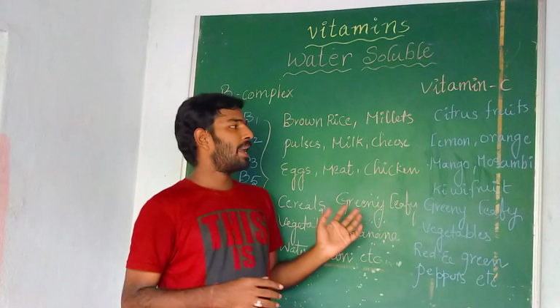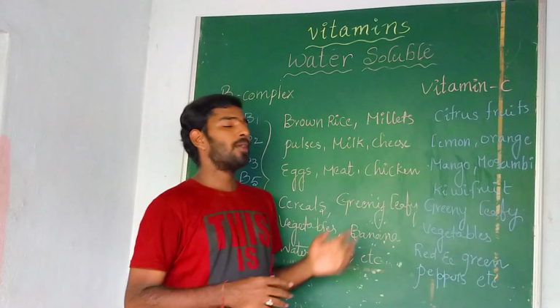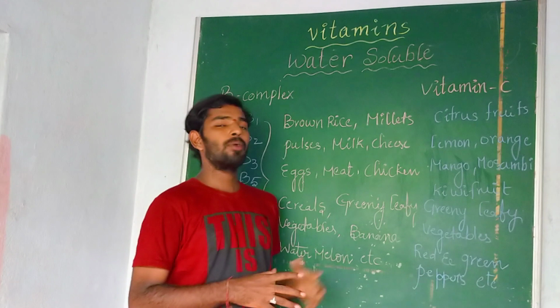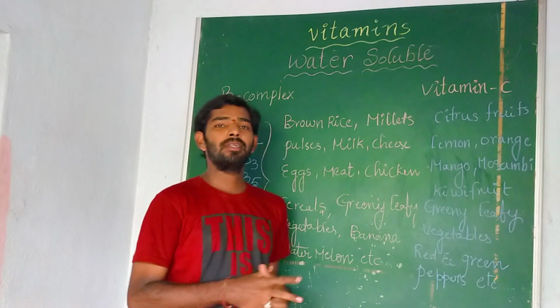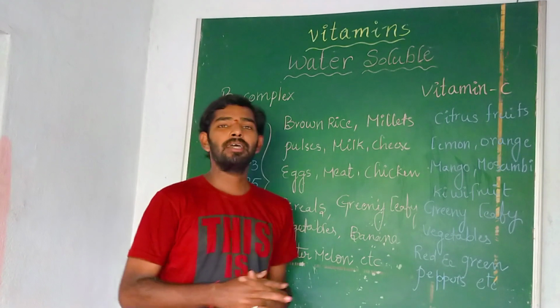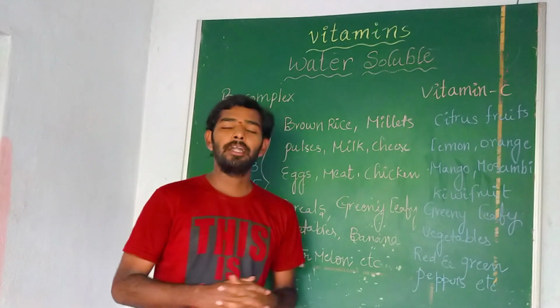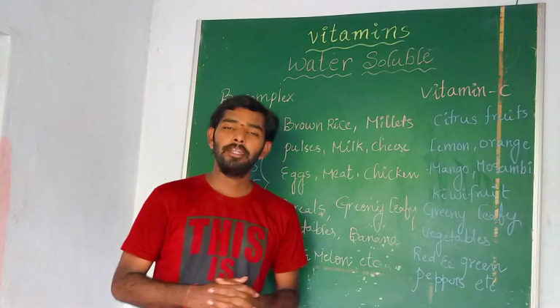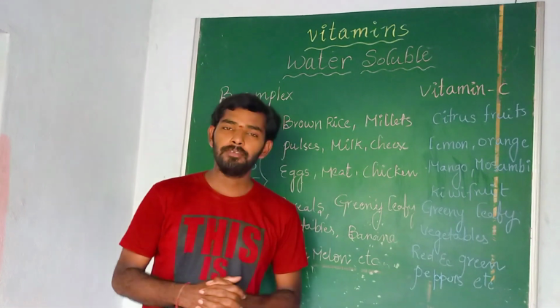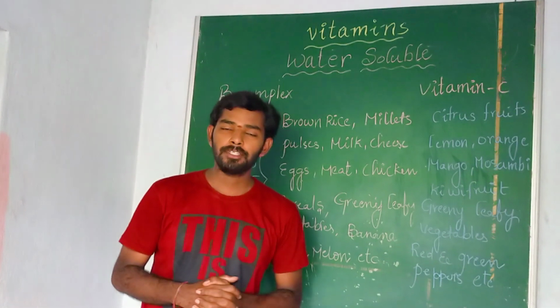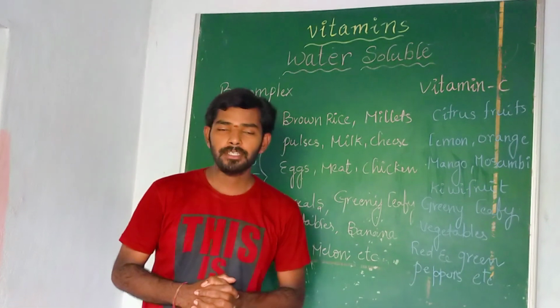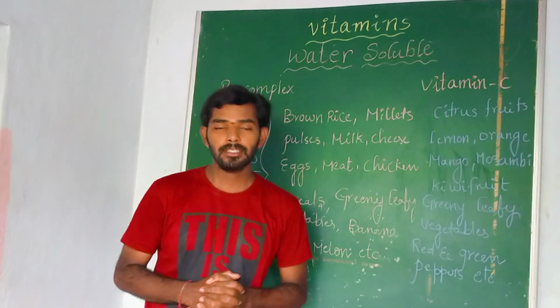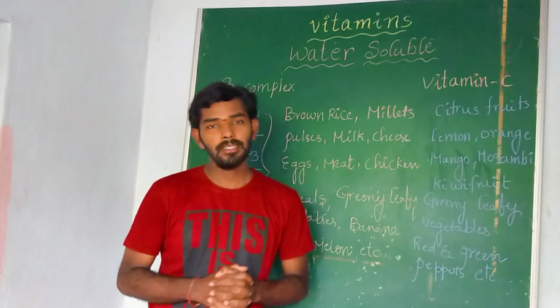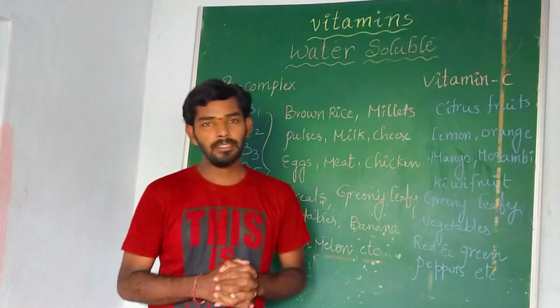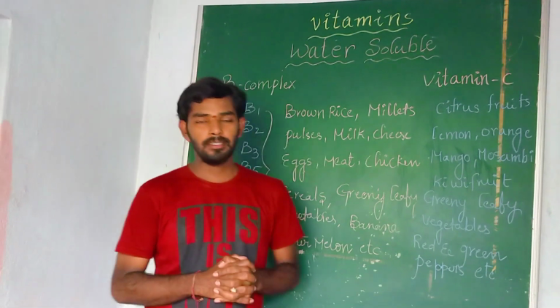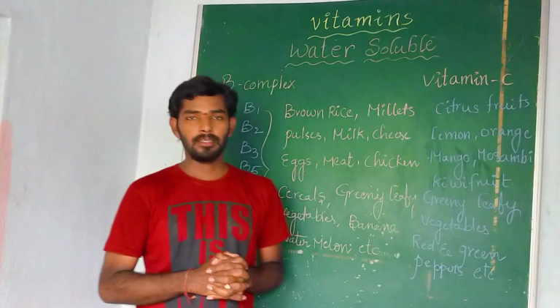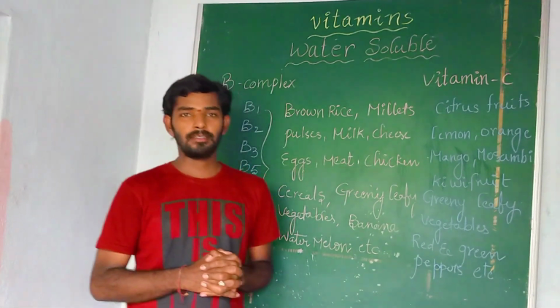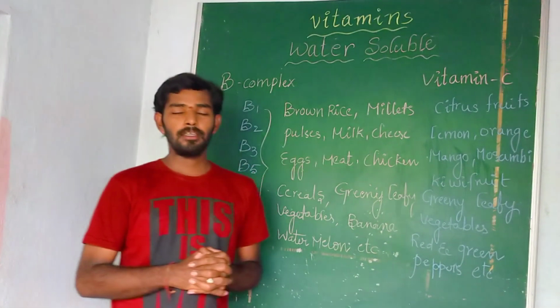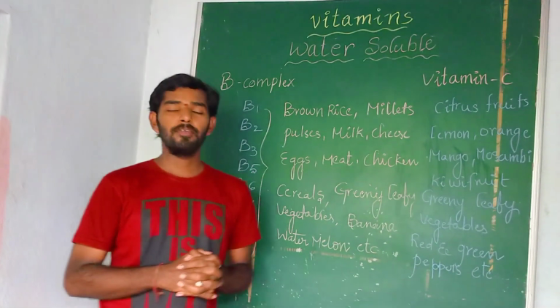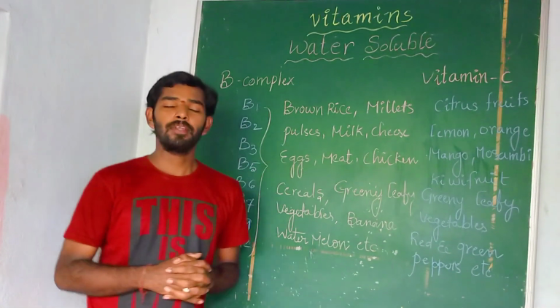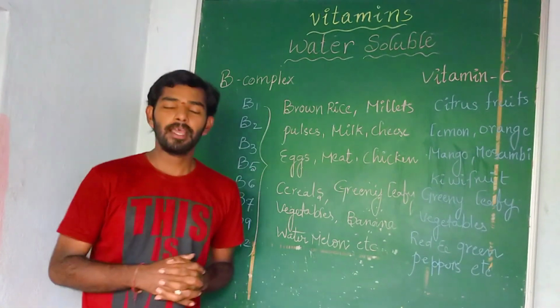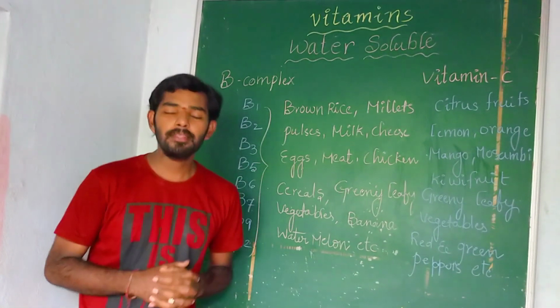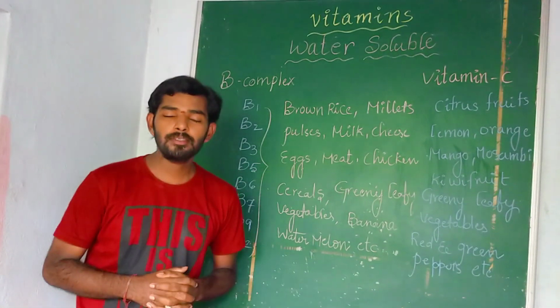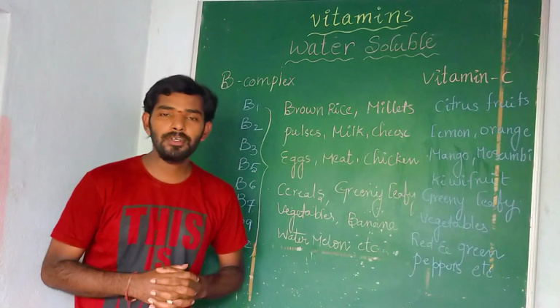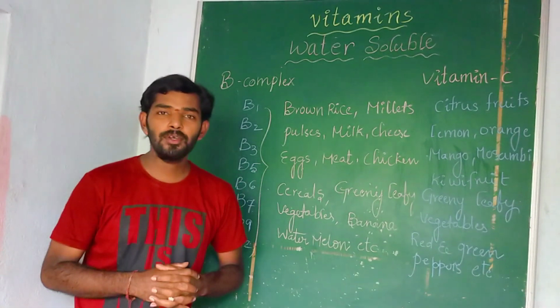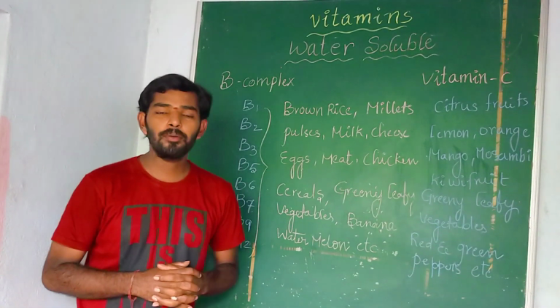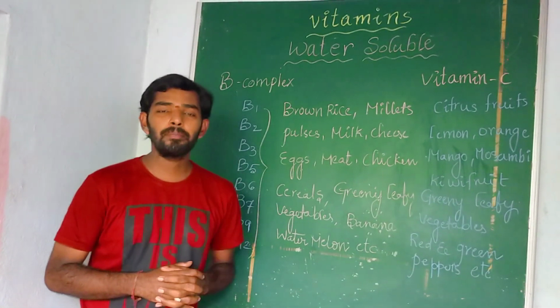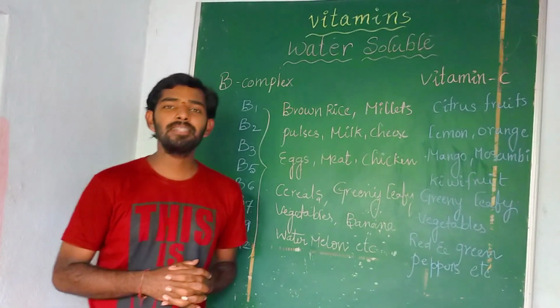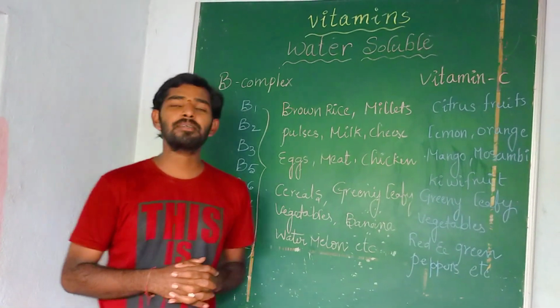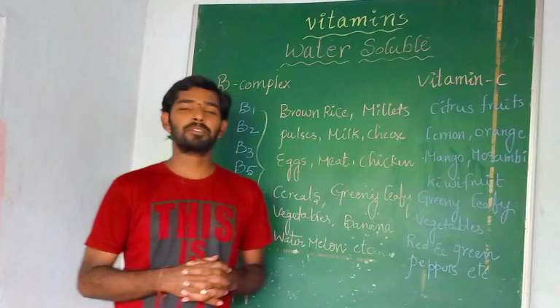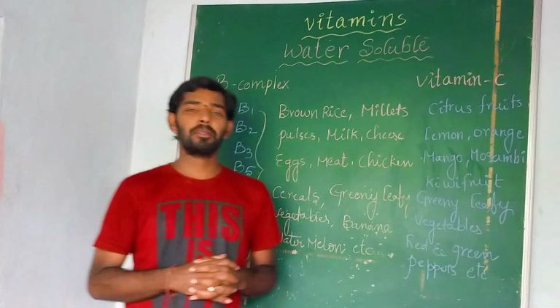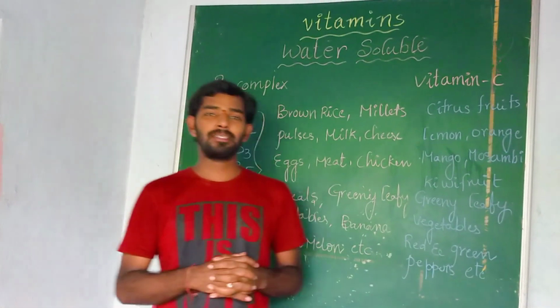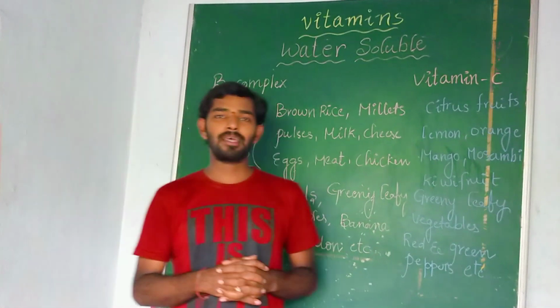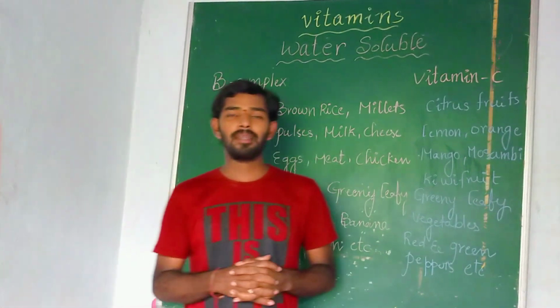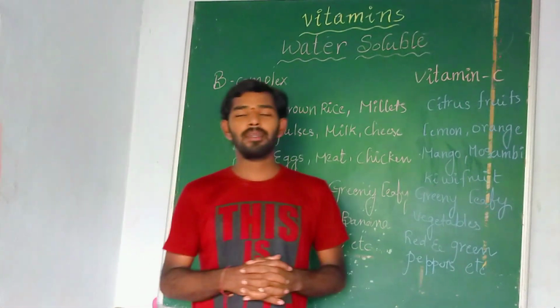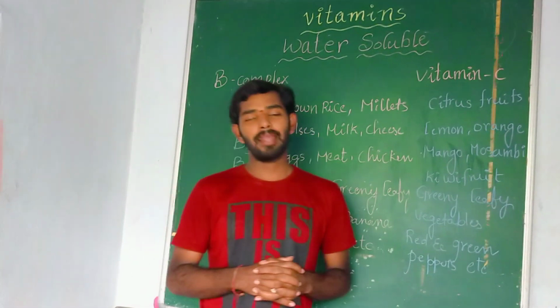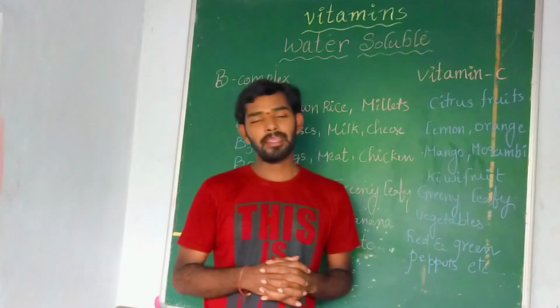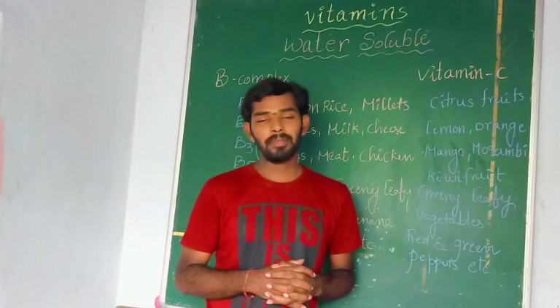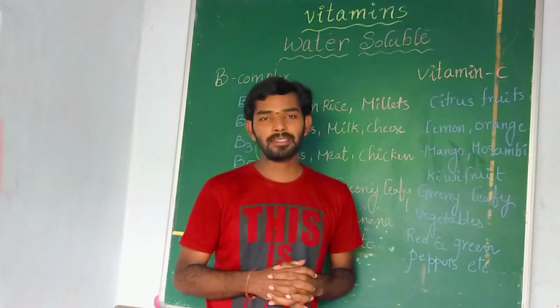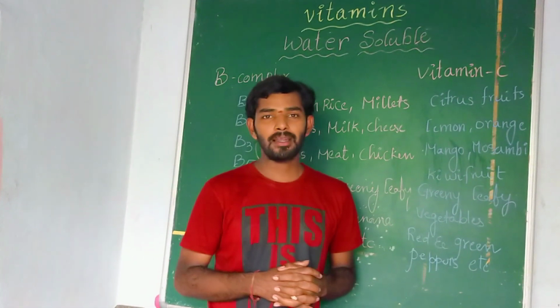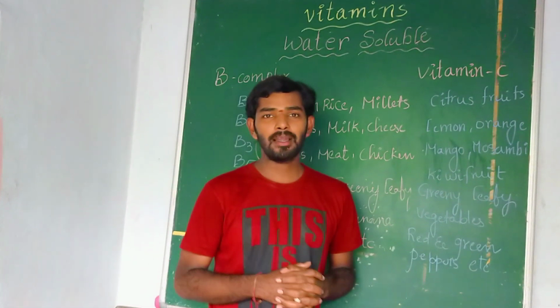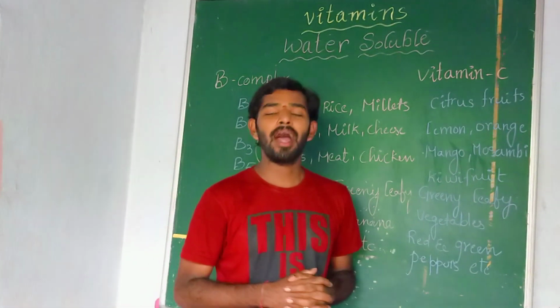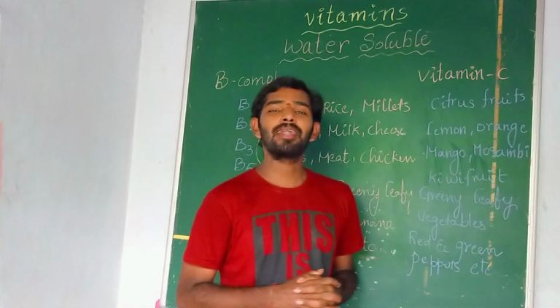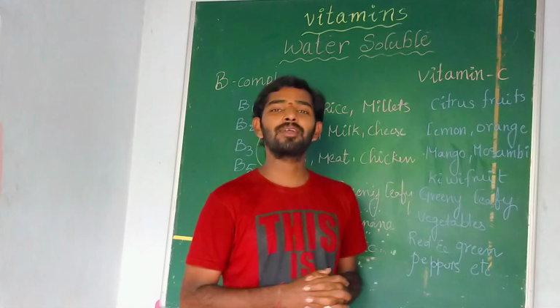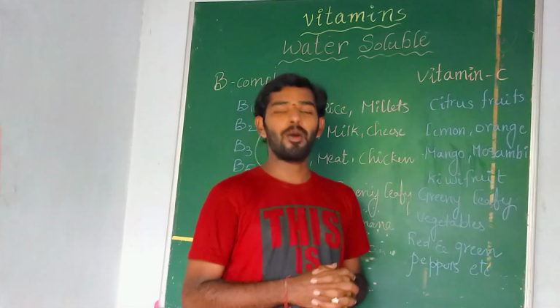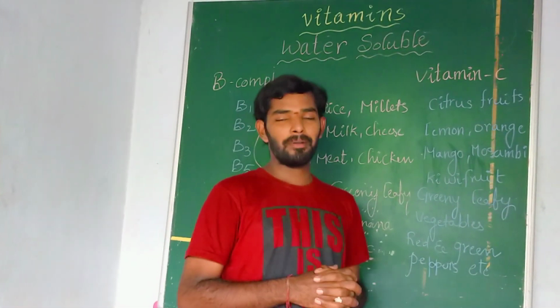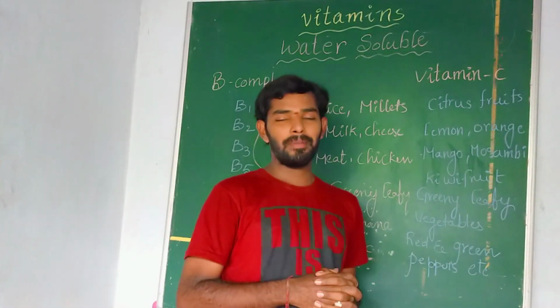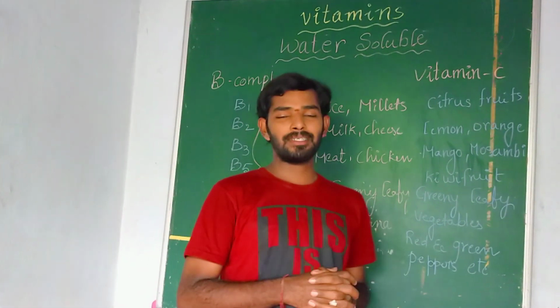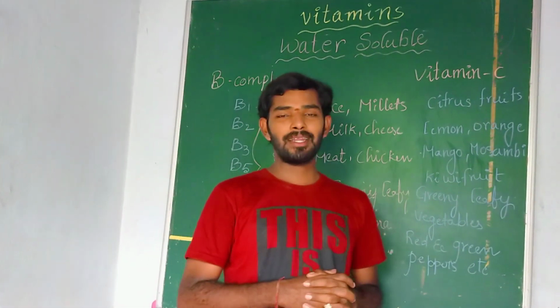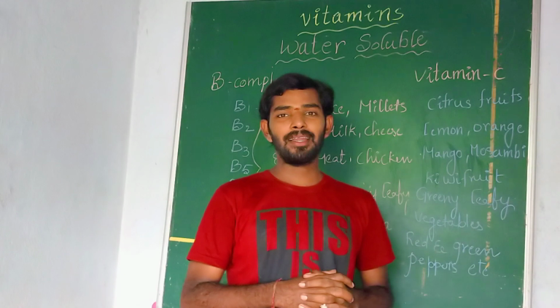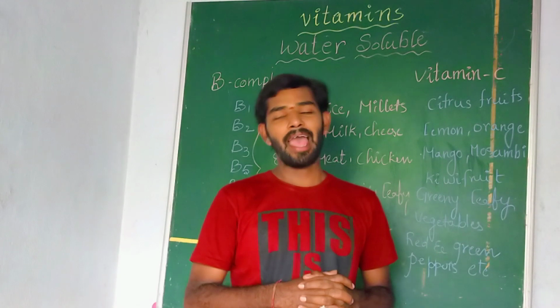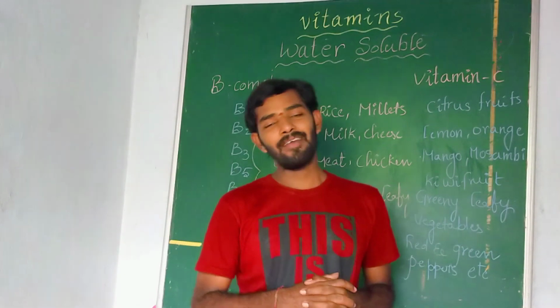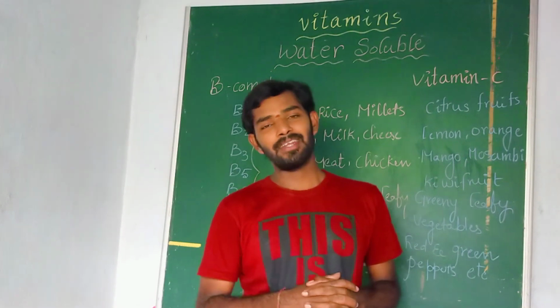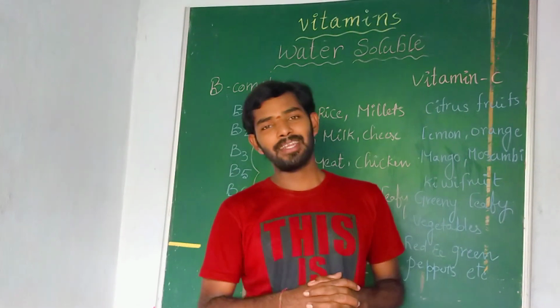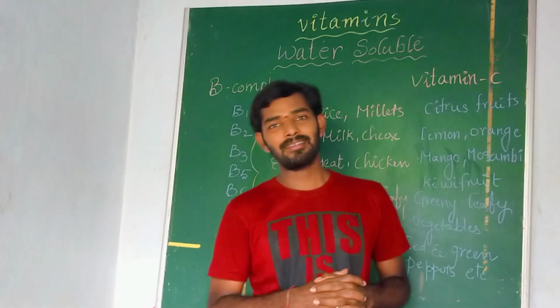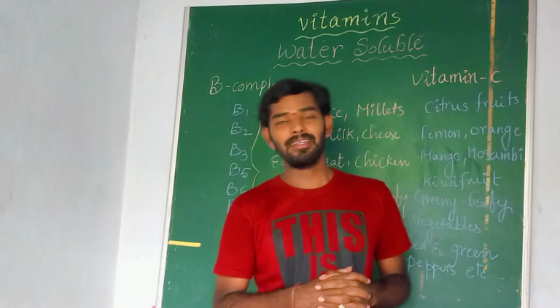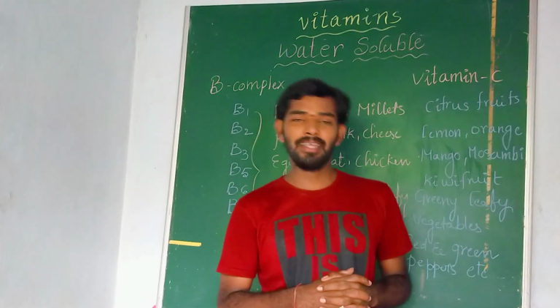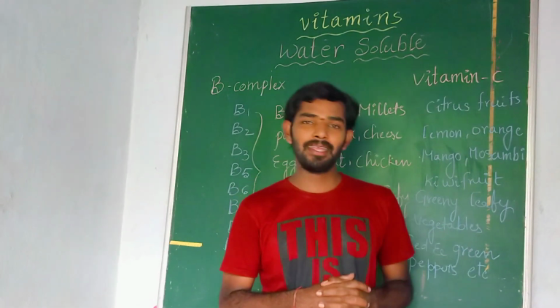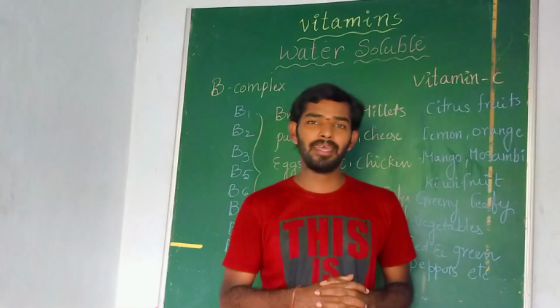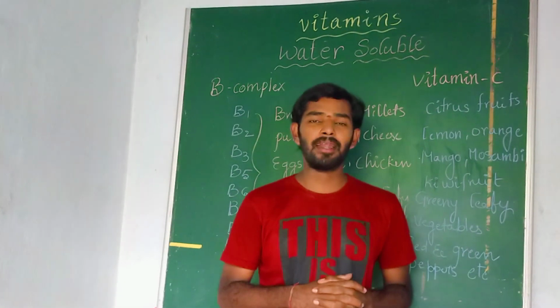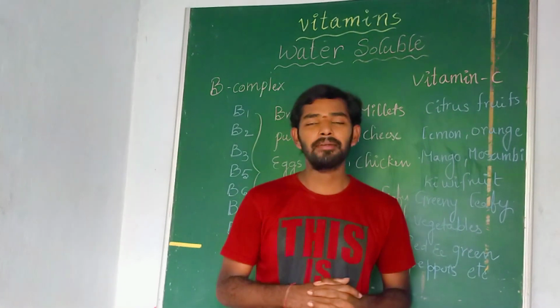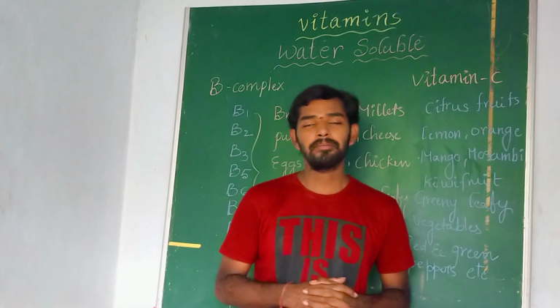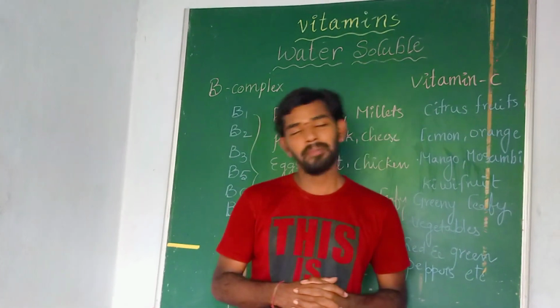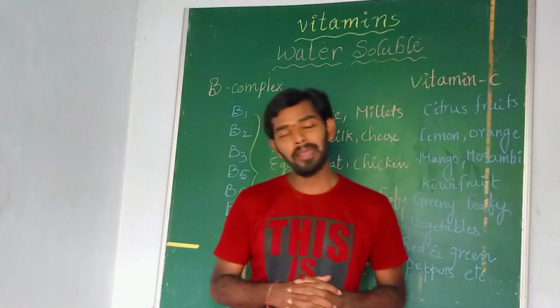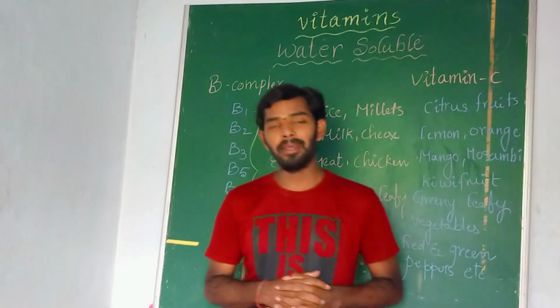This is about the water-soluble vitamins and their food sources. Please take these regularly in your diet and avoid deficiency diseases. If you like this video, please subscribe, like, and comment on my channel. Have a nice day, take care, bye bye.